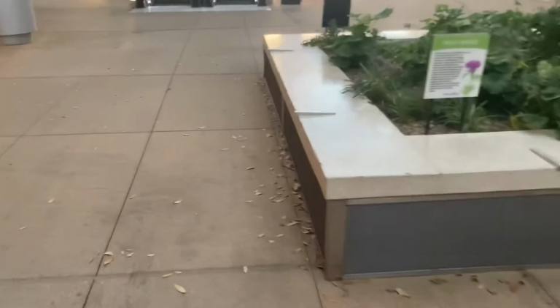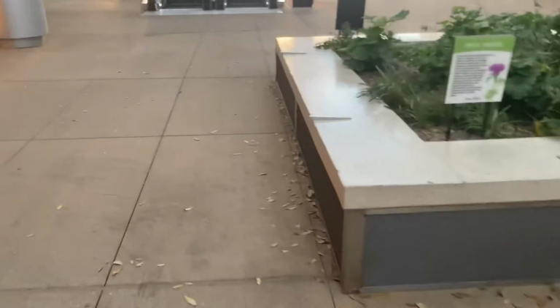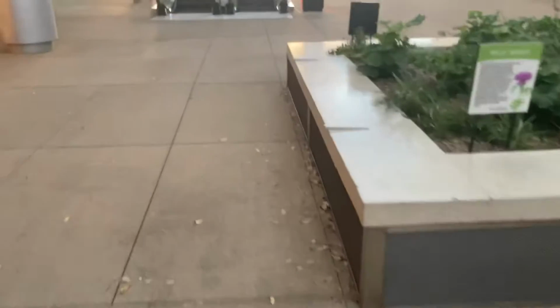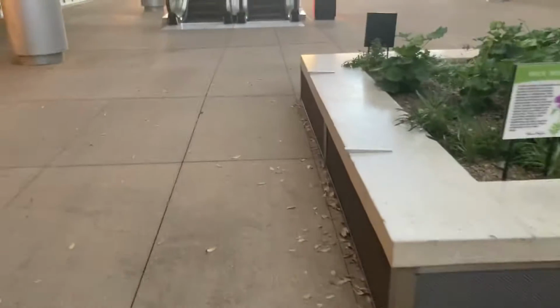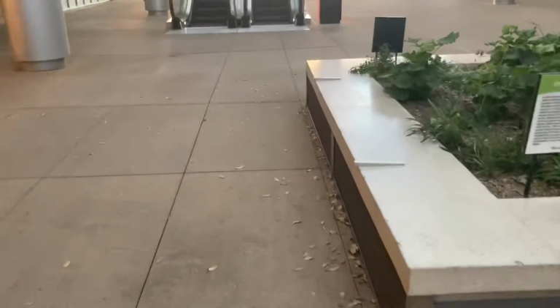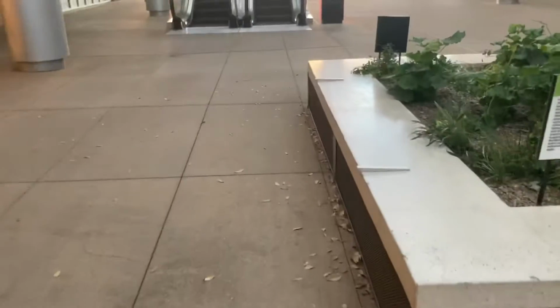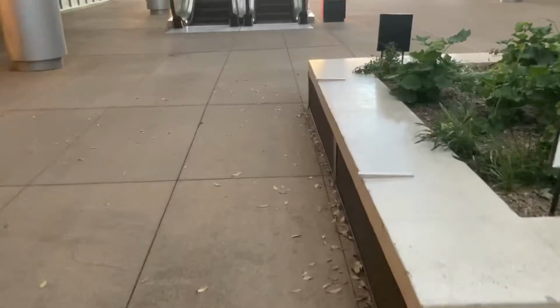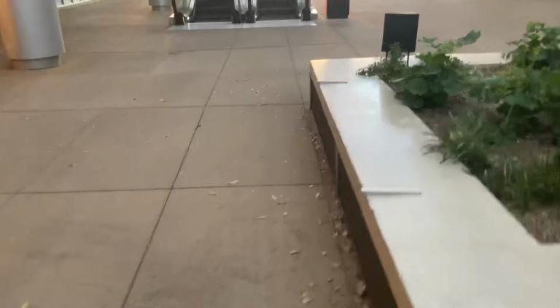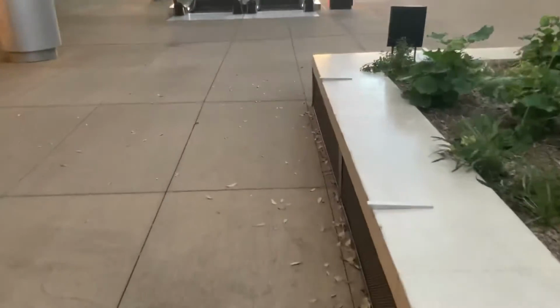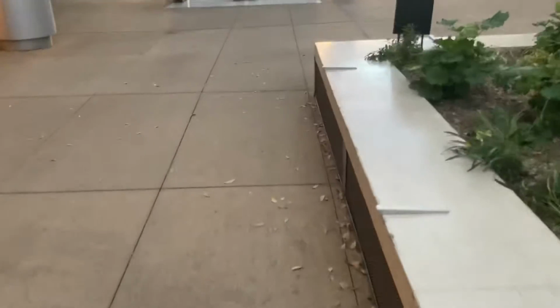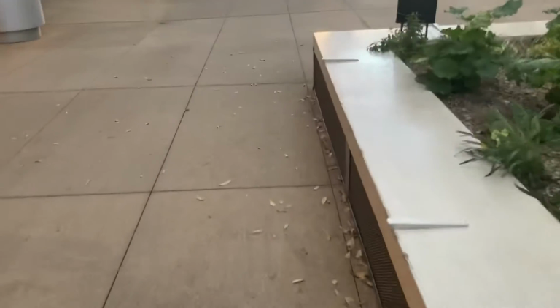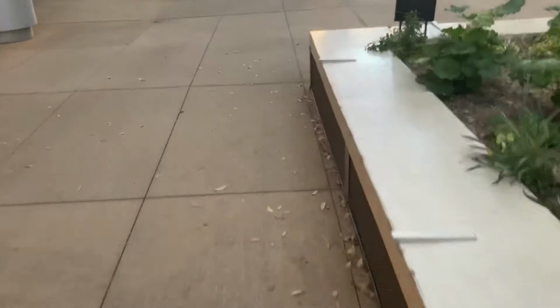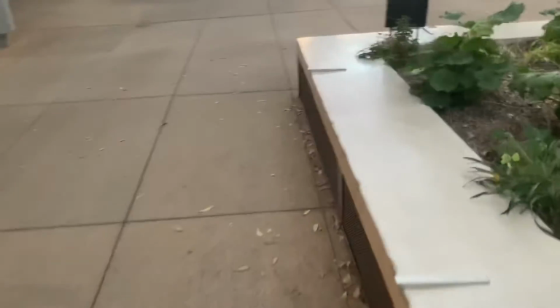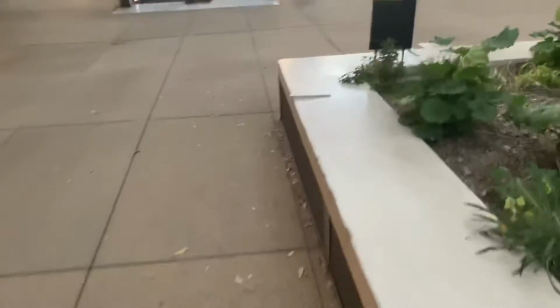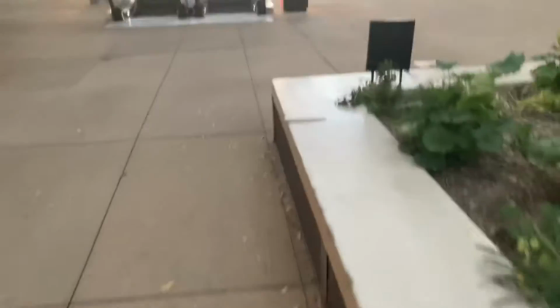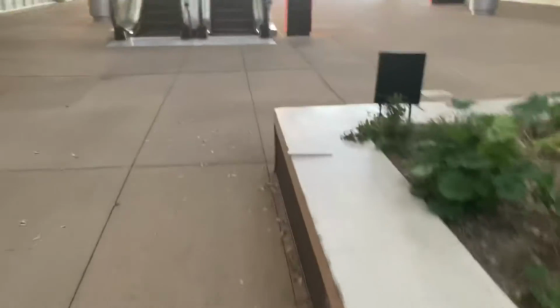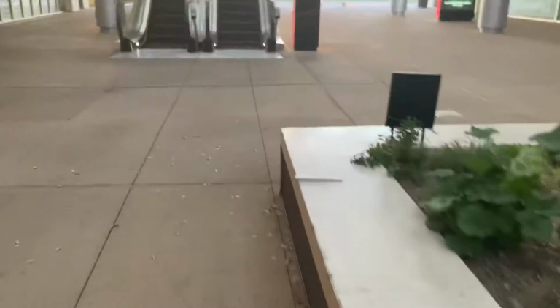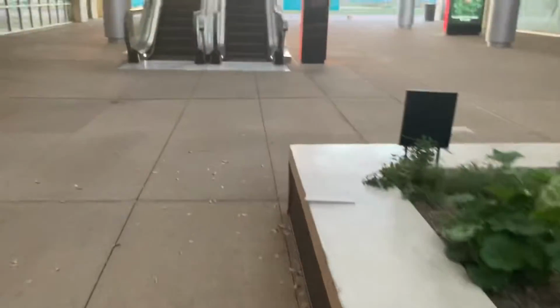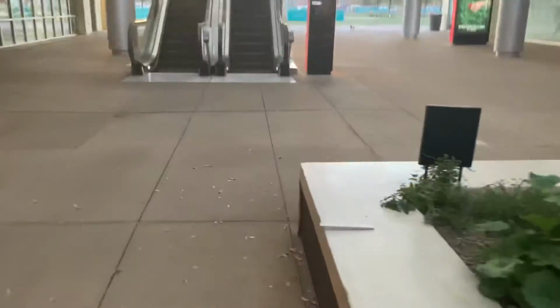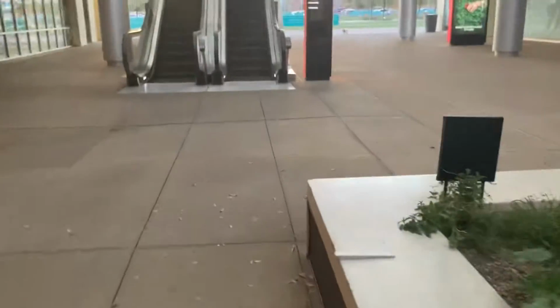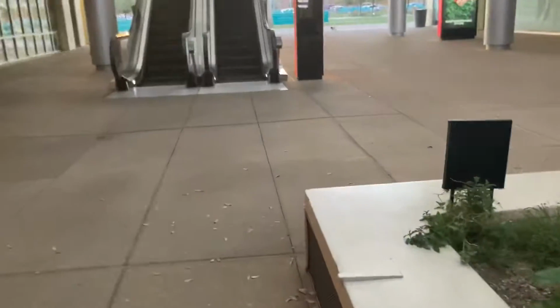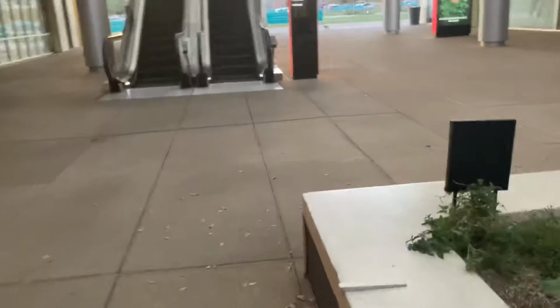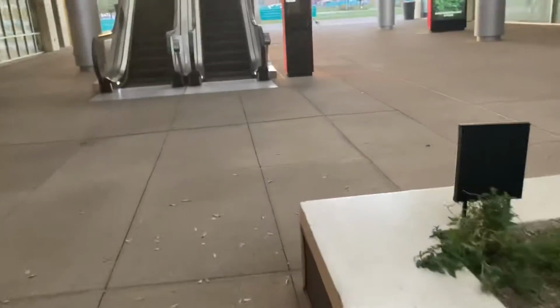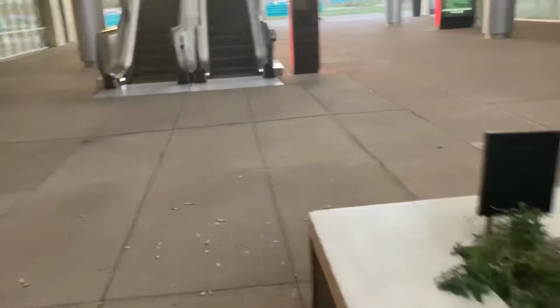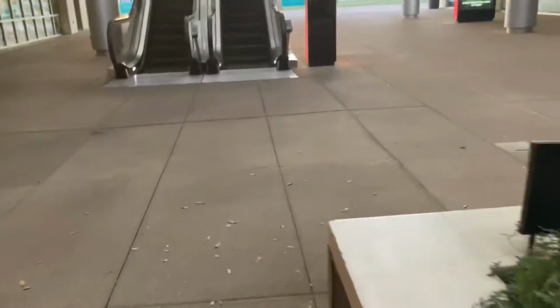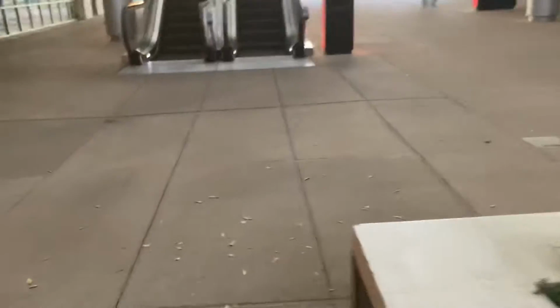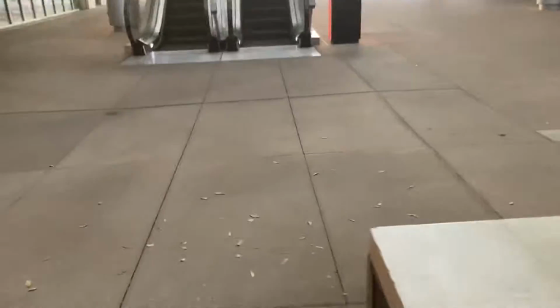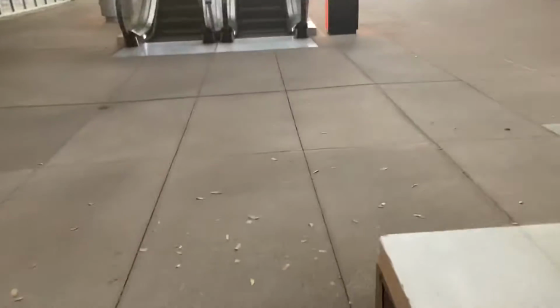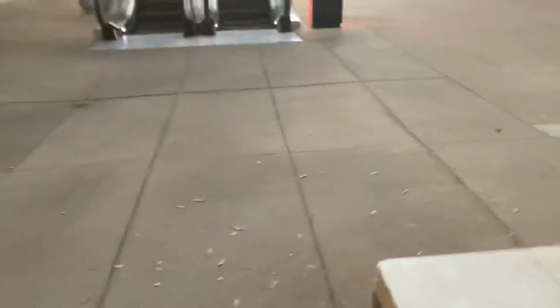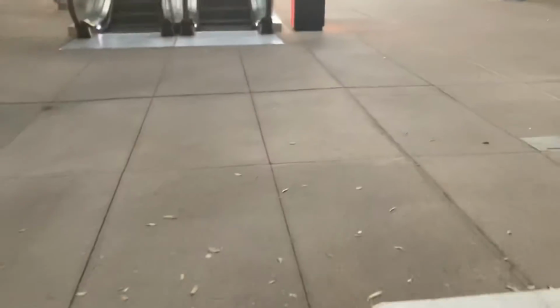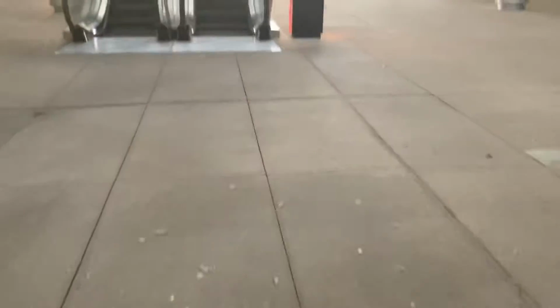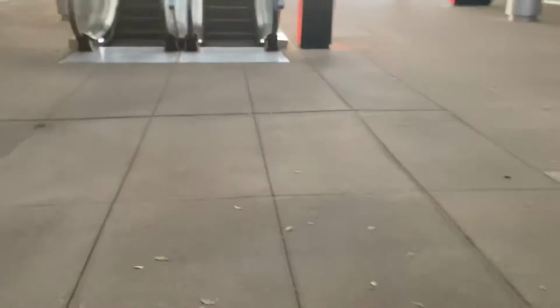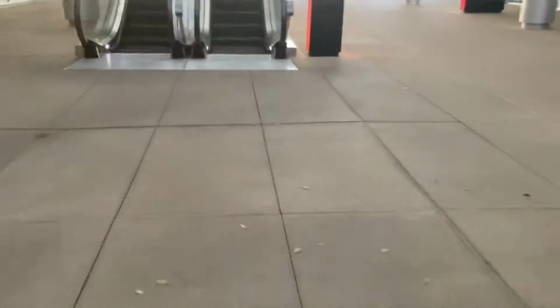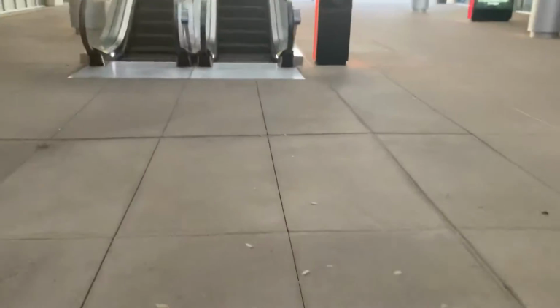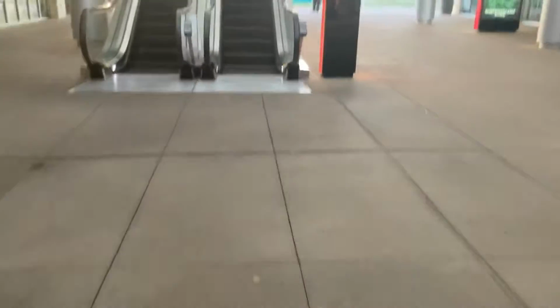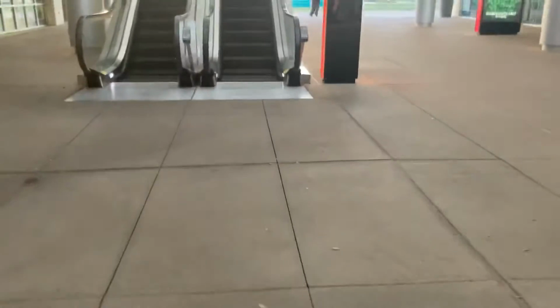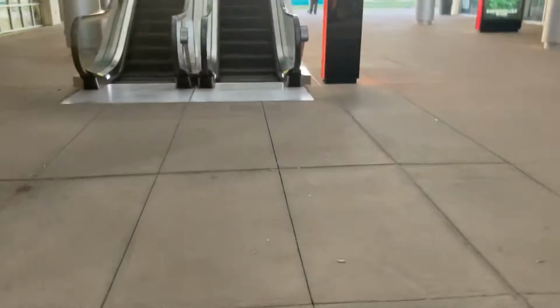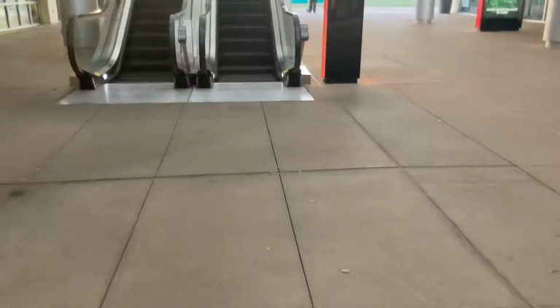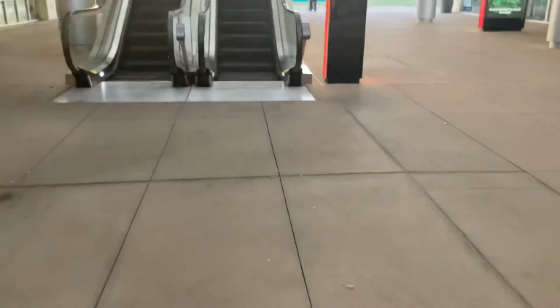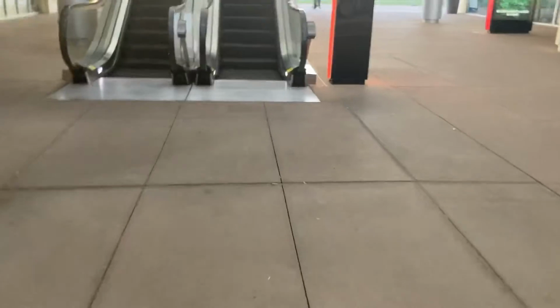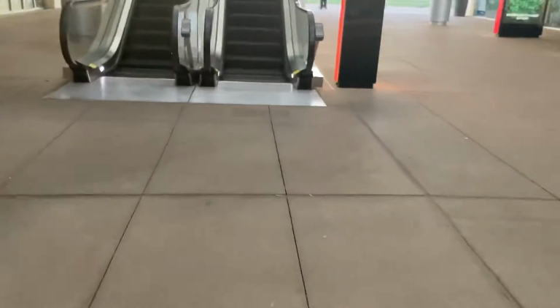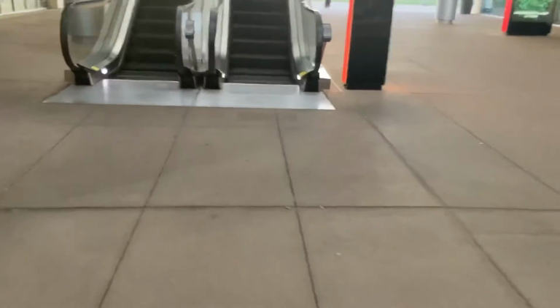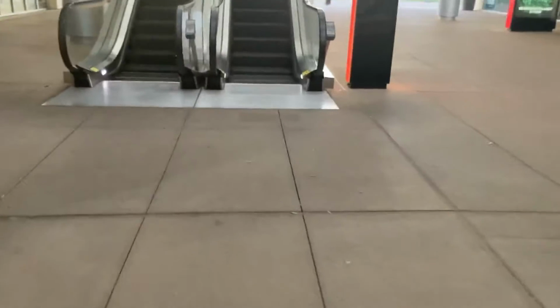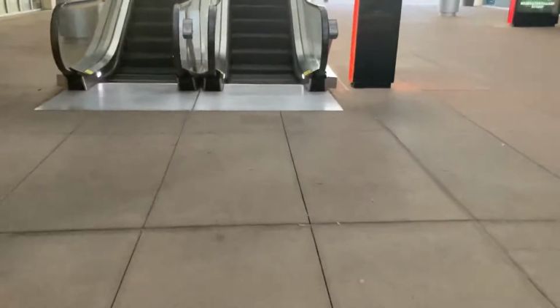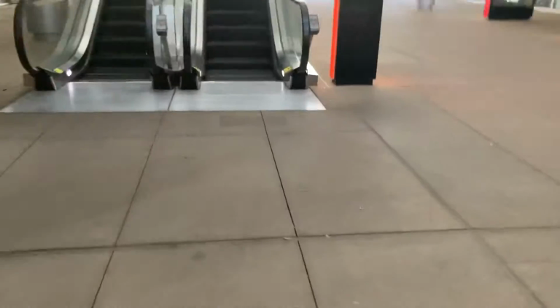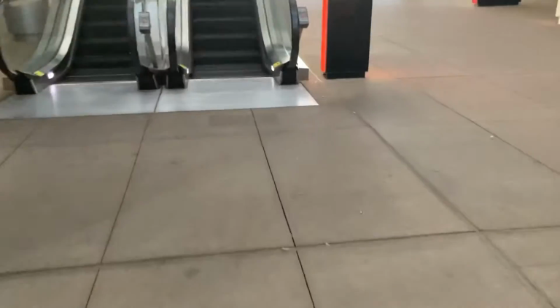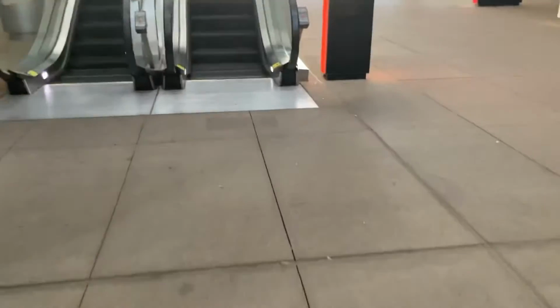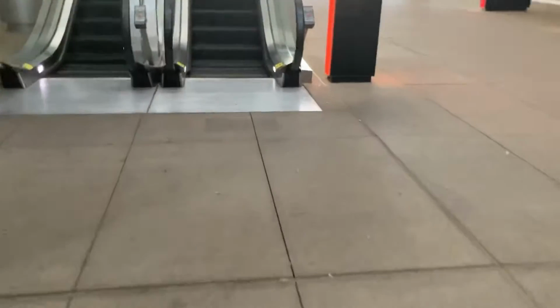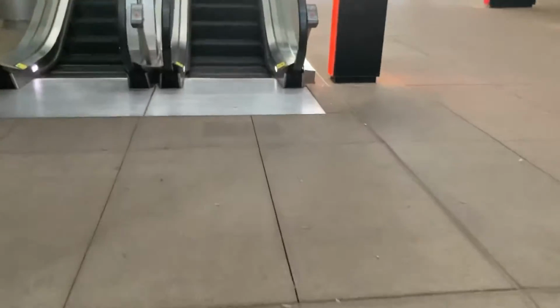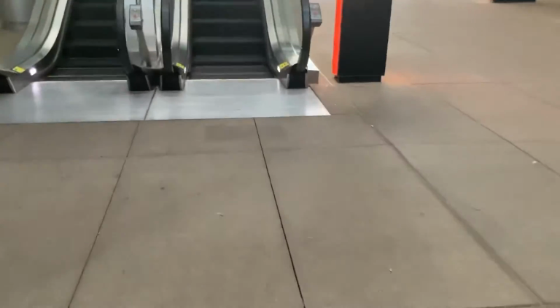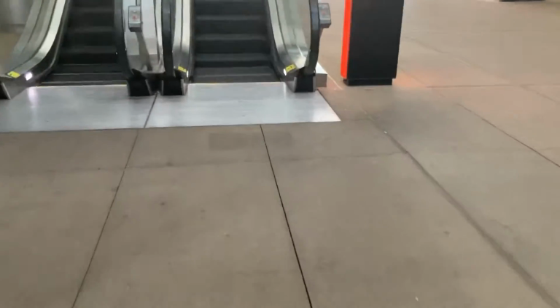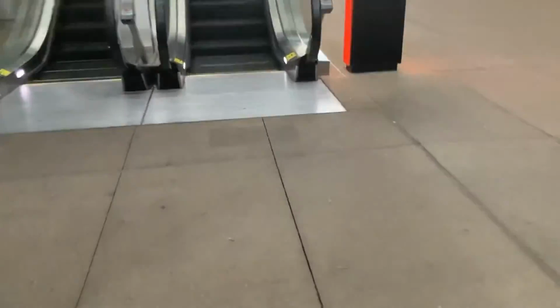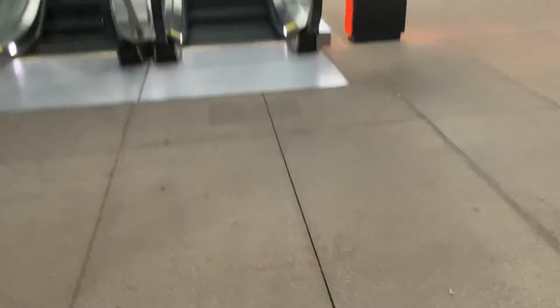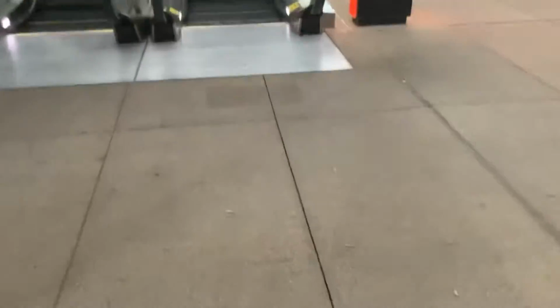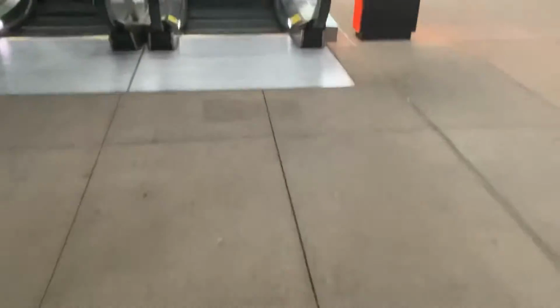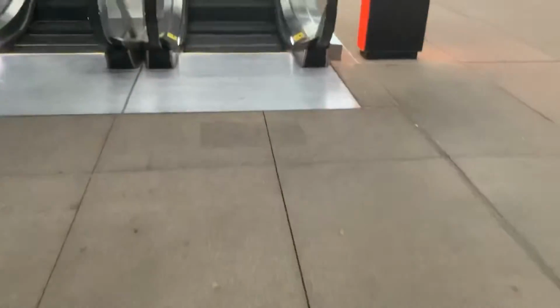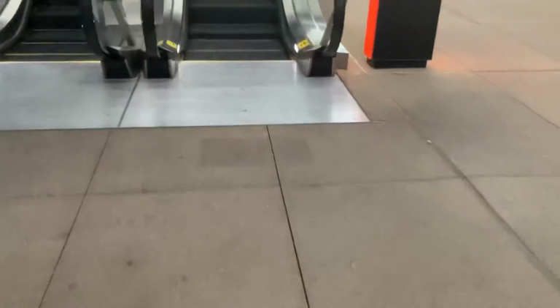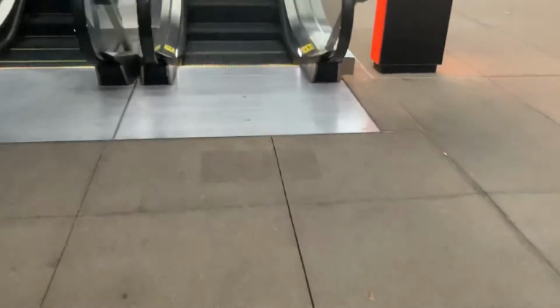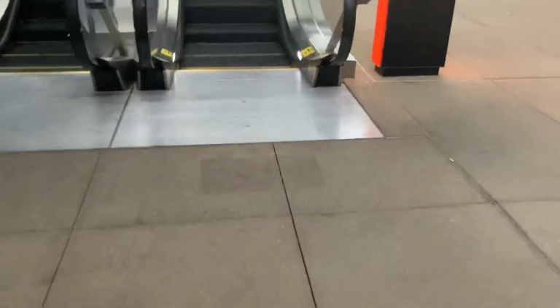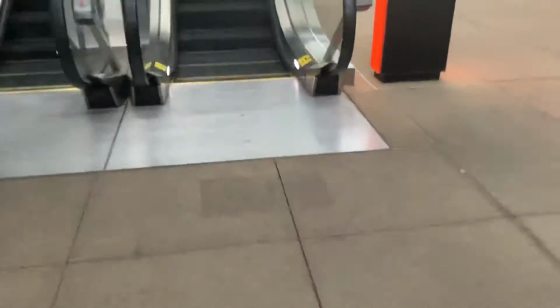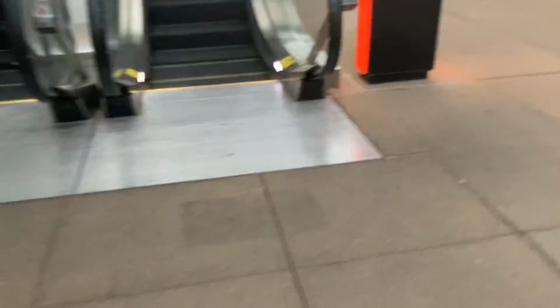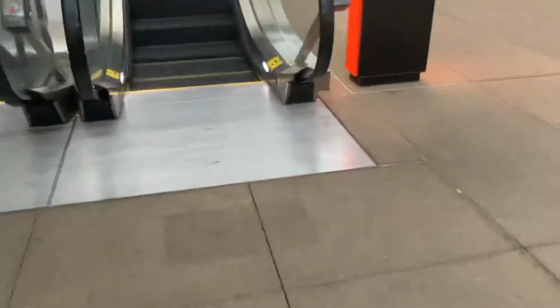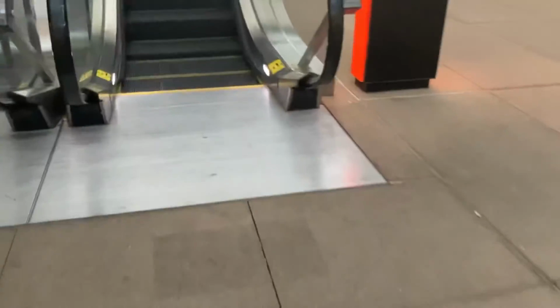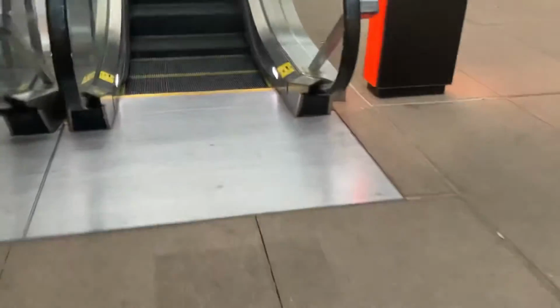All right, today we're at downtown Summerlin, Las Vegas, Nevada. And this is the escalator here at downtown Summerlin.